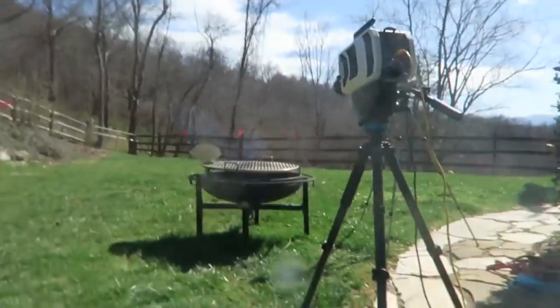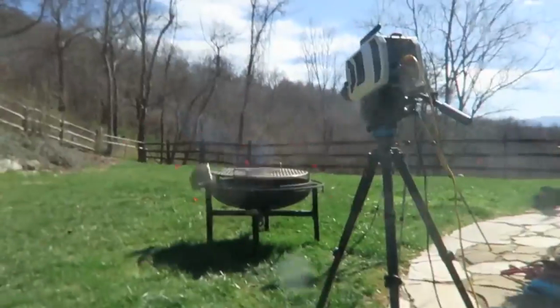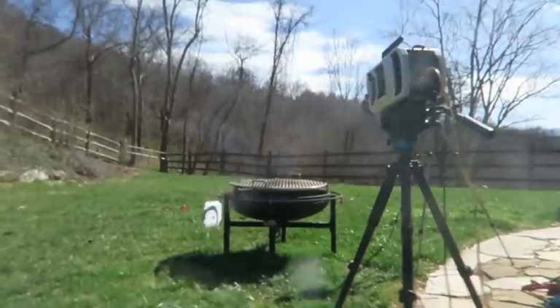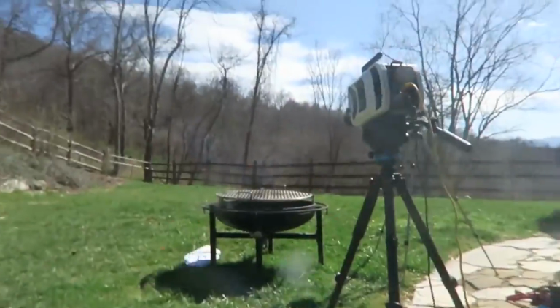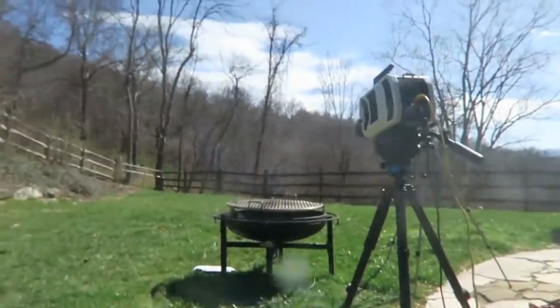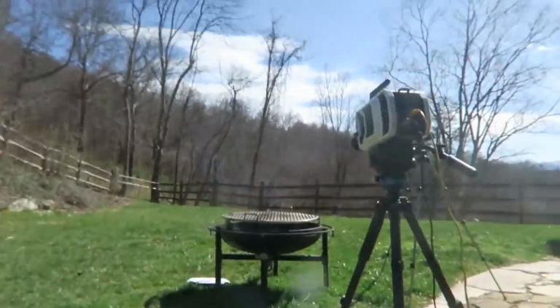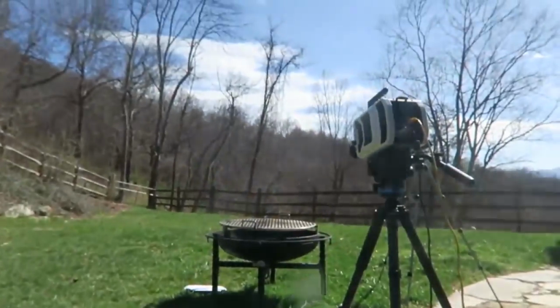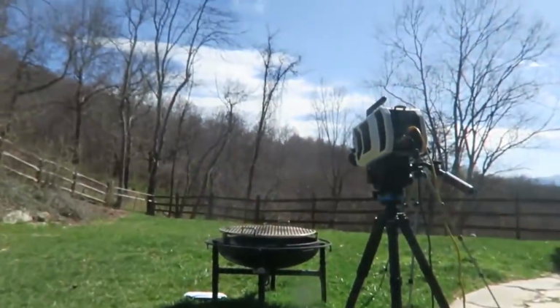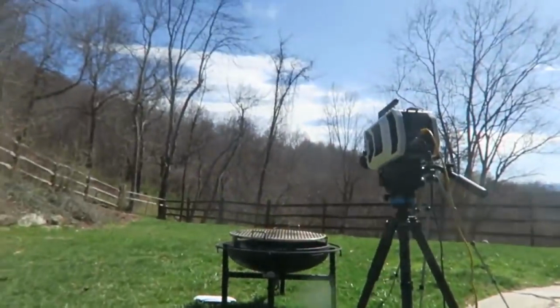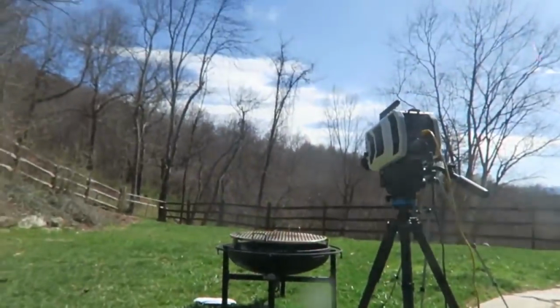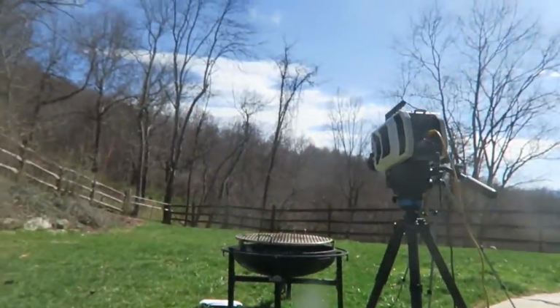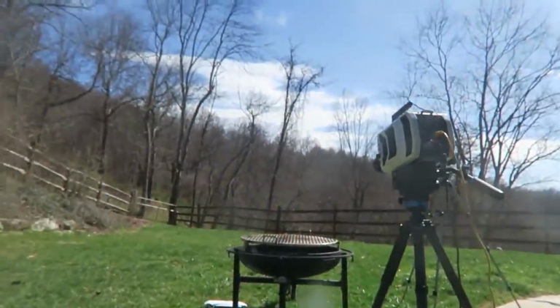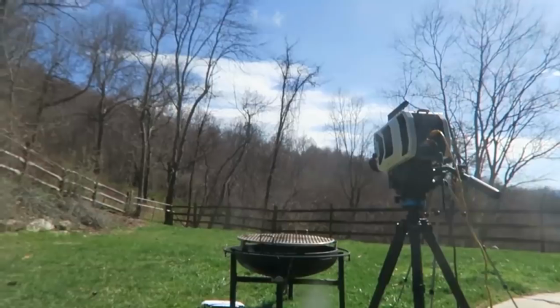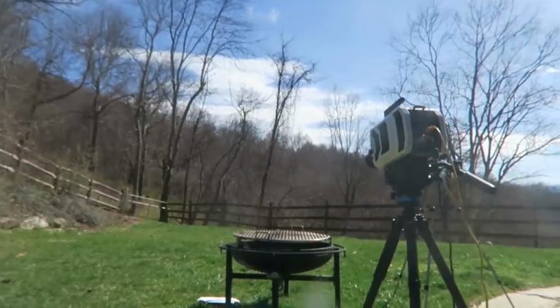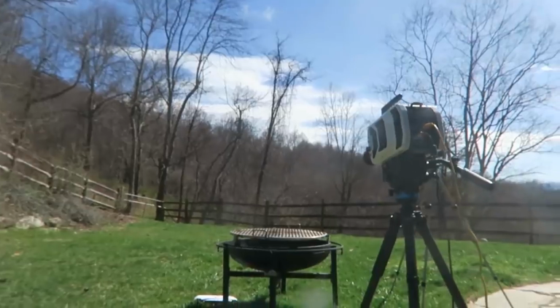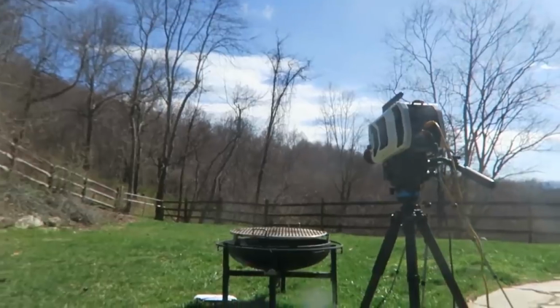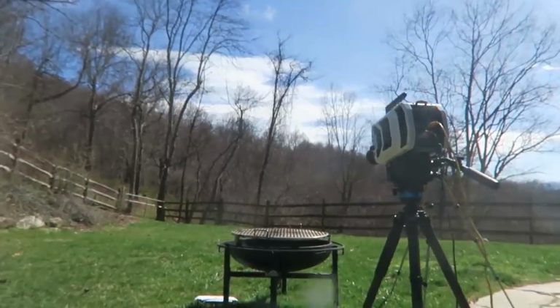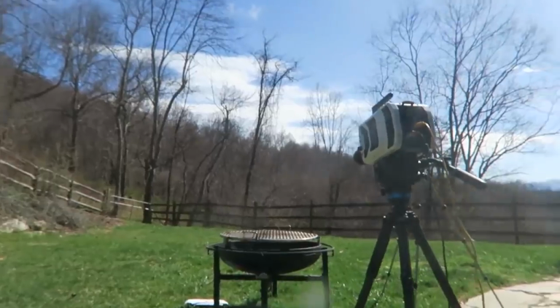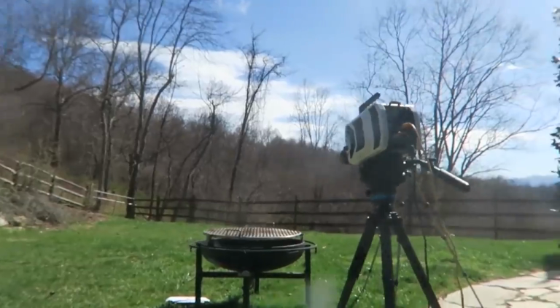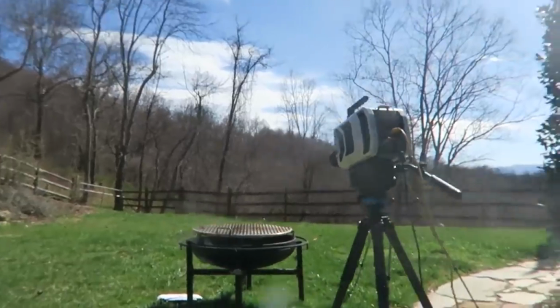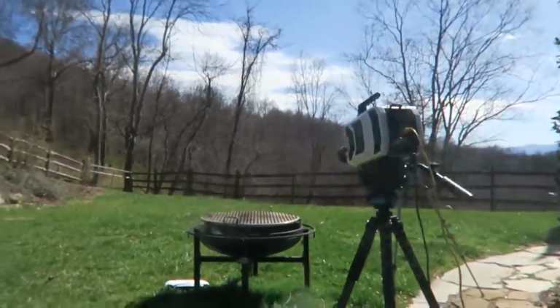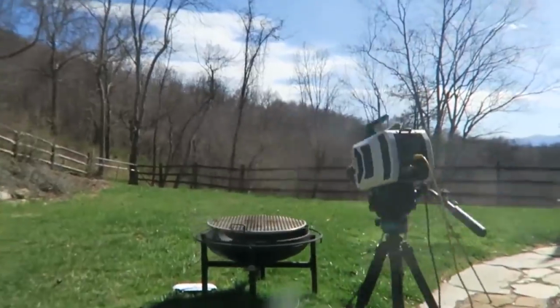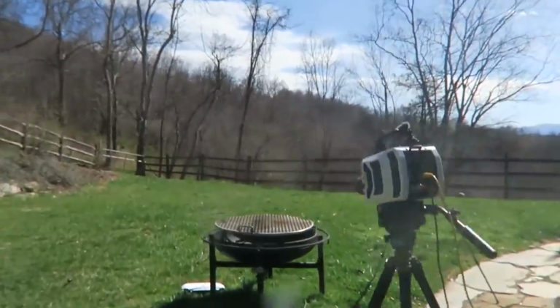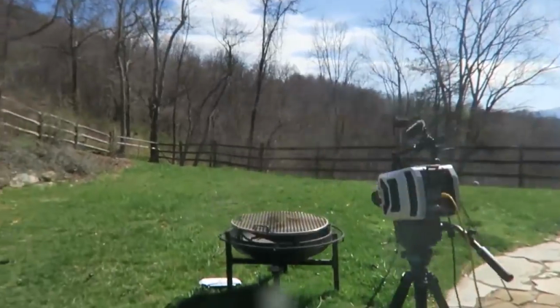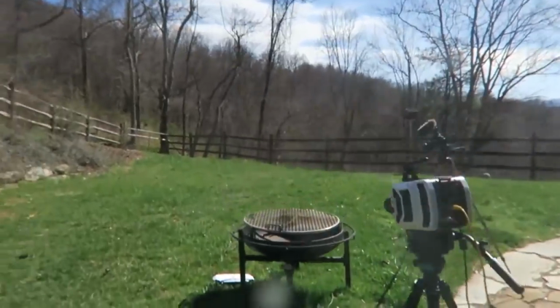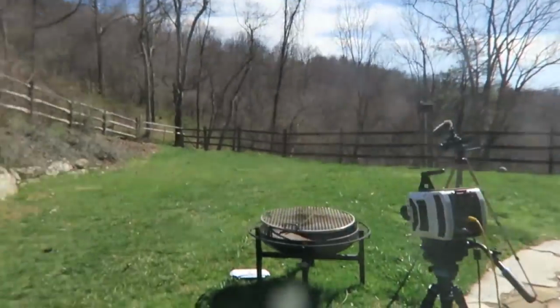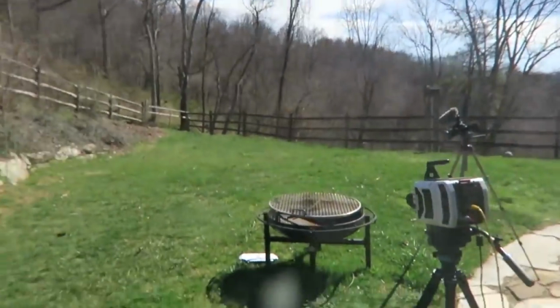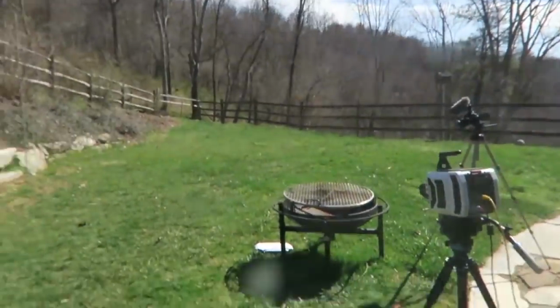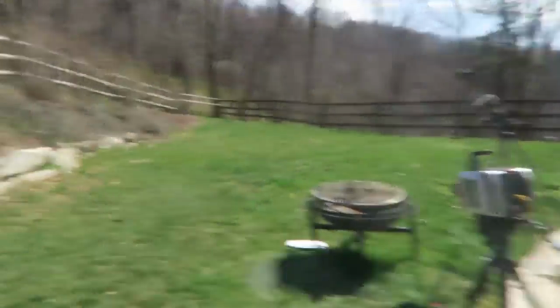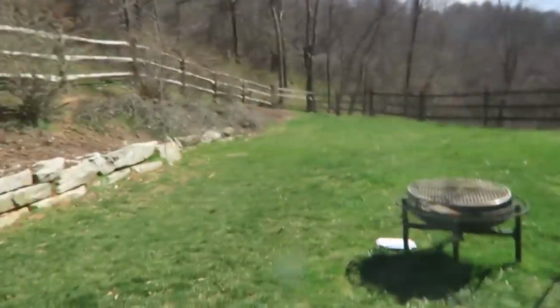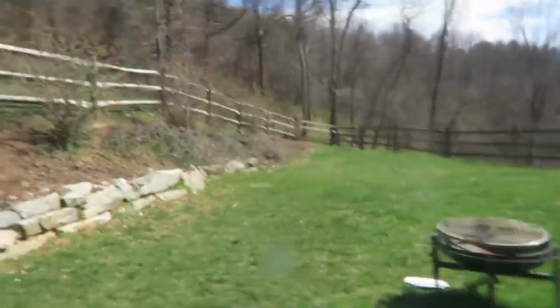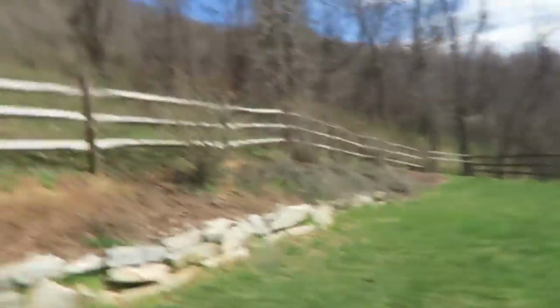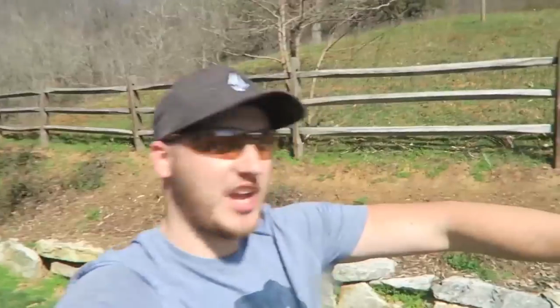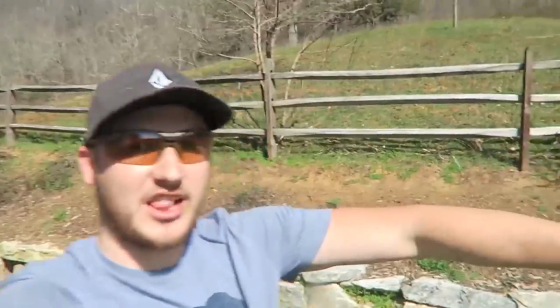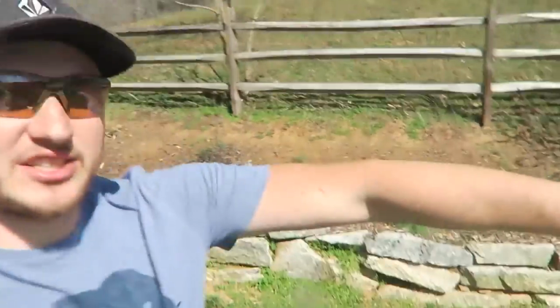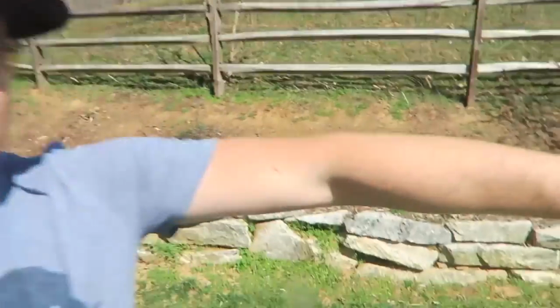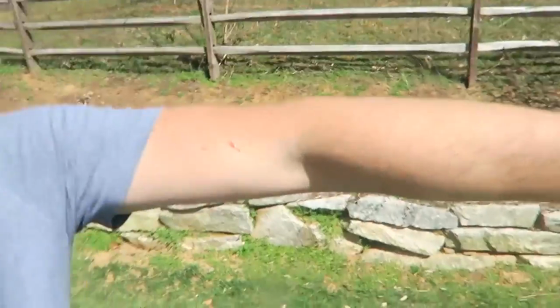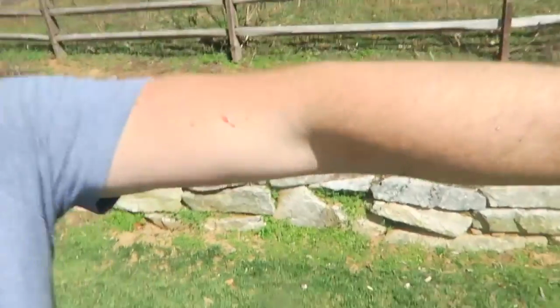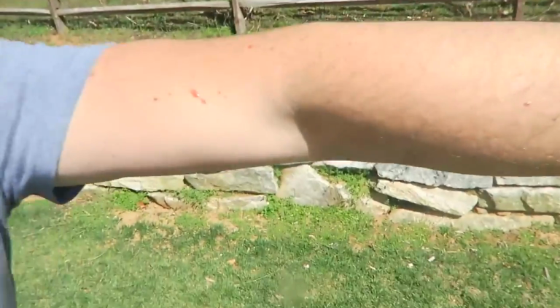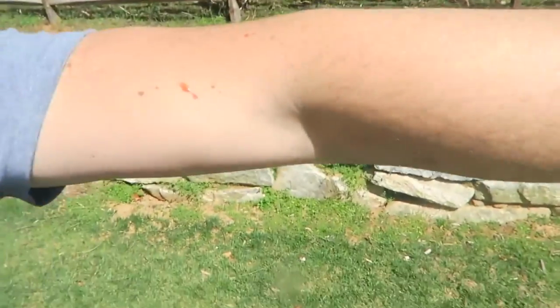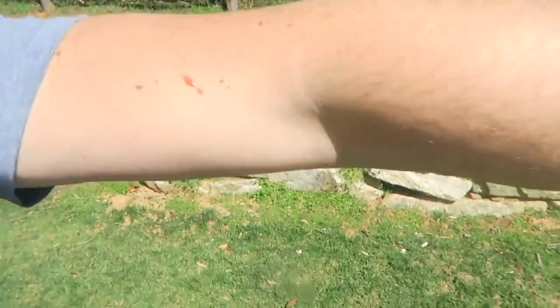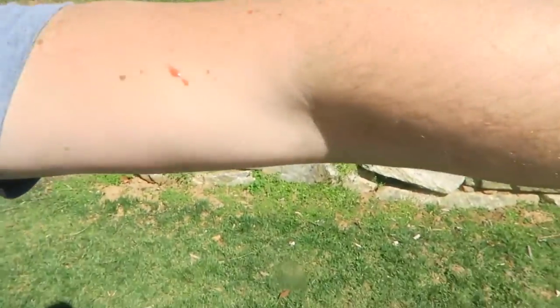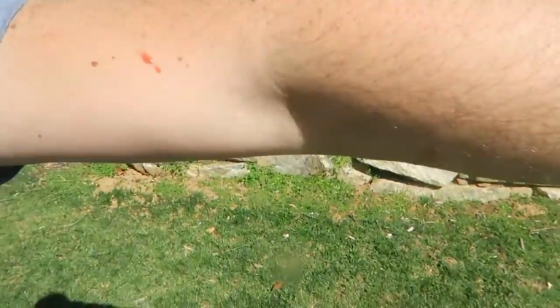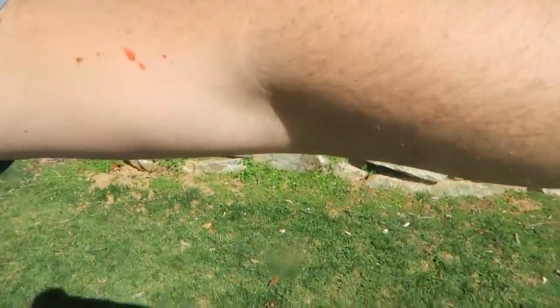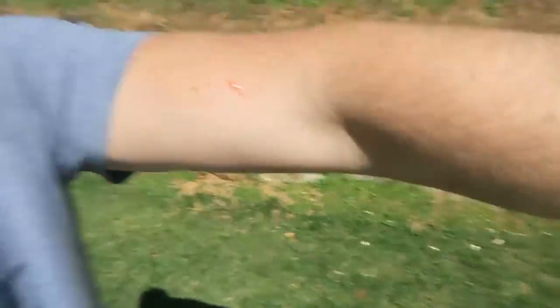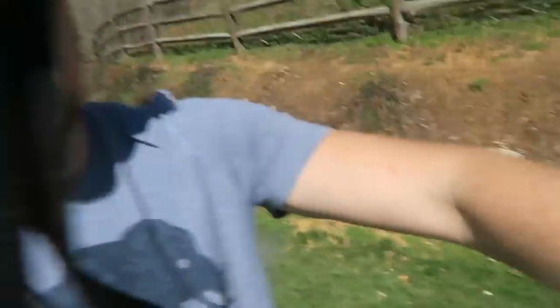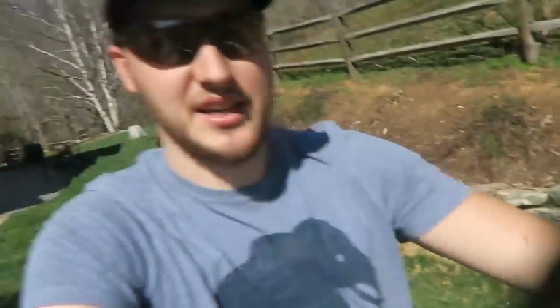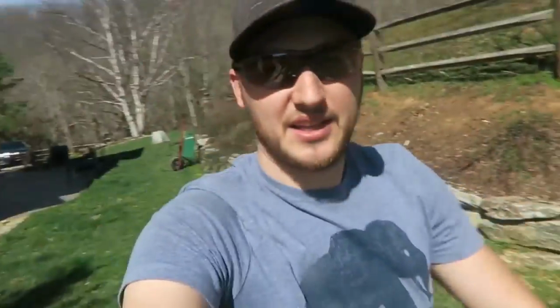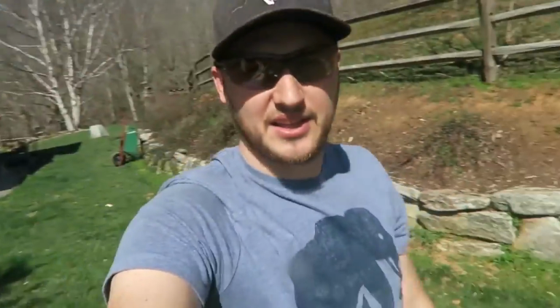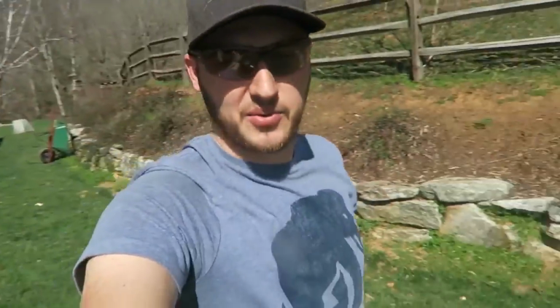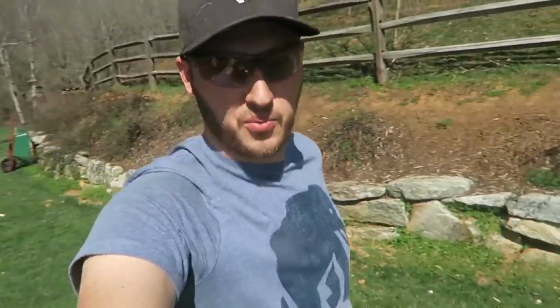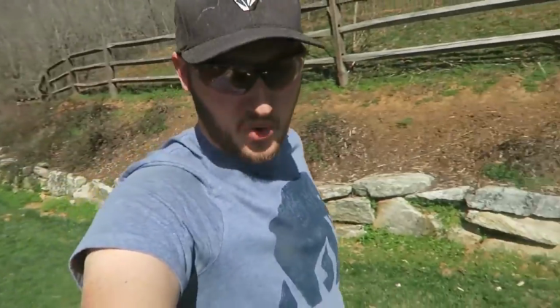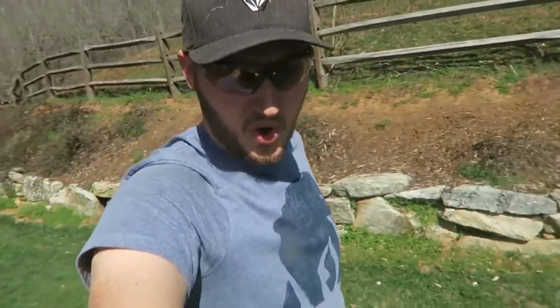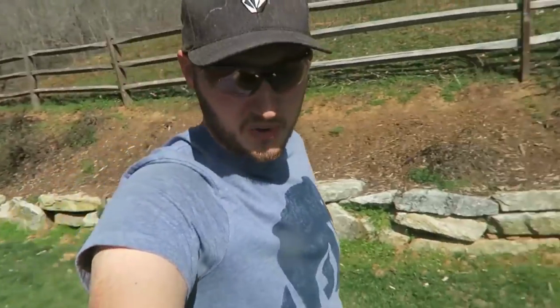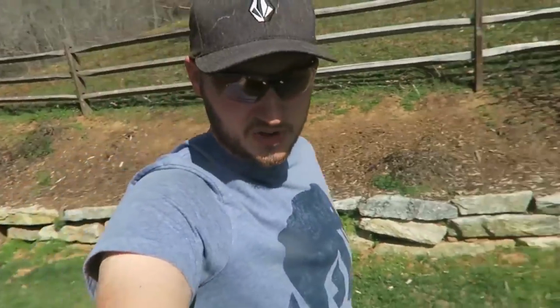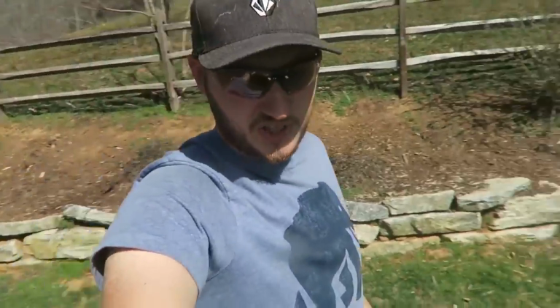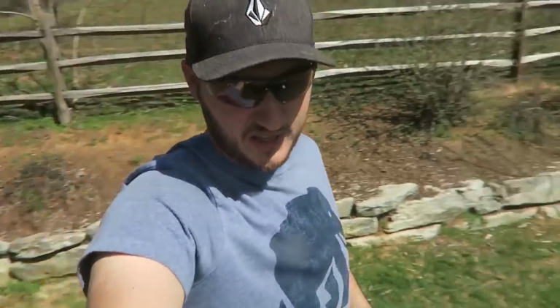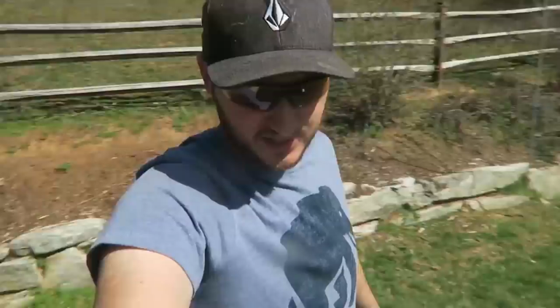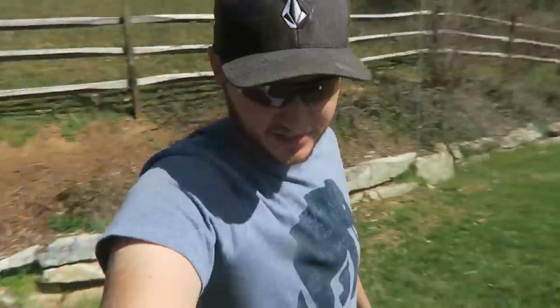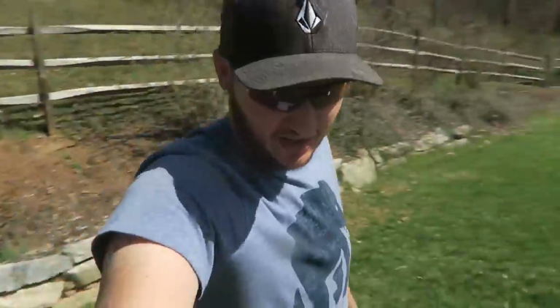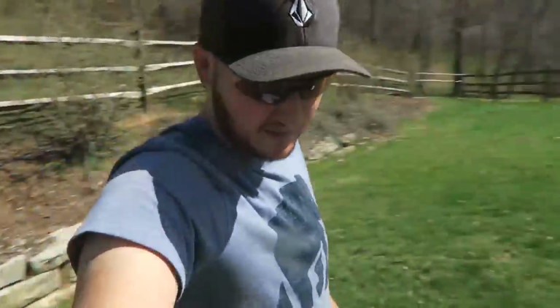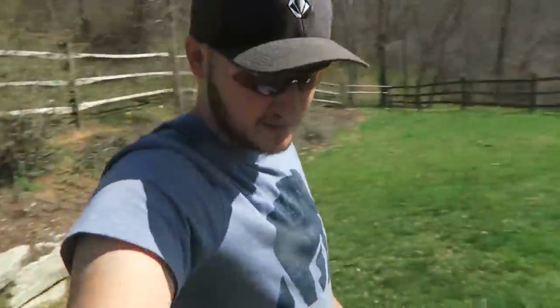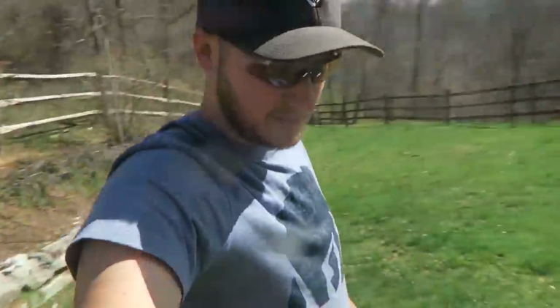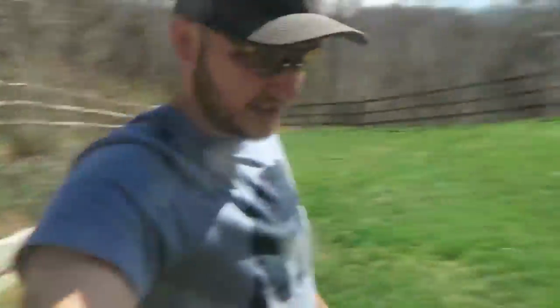Whoa, whoa! Did you see that? Oh my god, jello rain! Look at this, whoa, jello is everywhere!